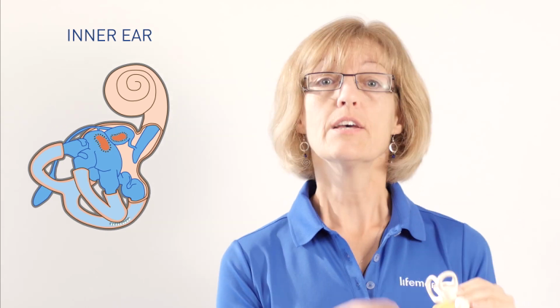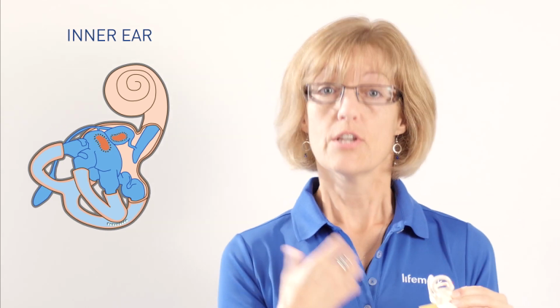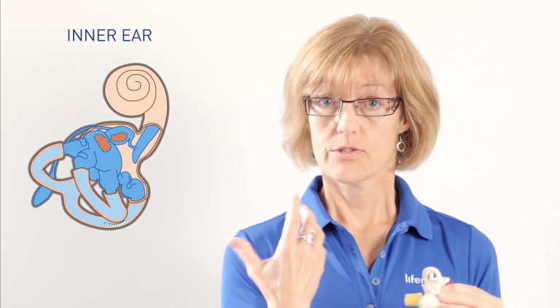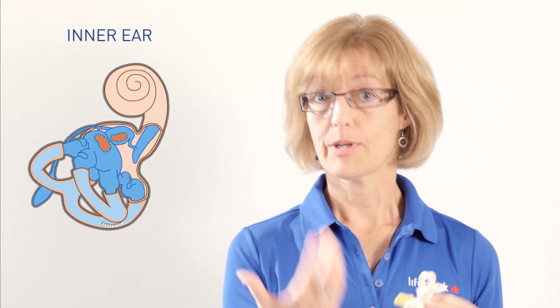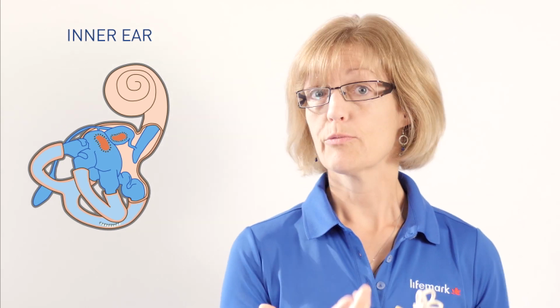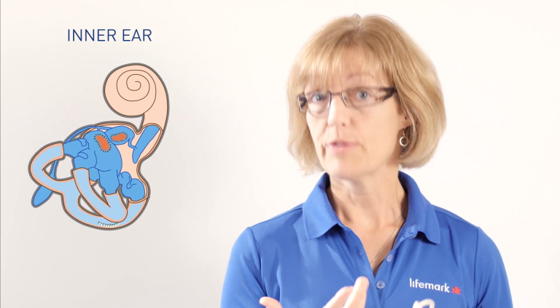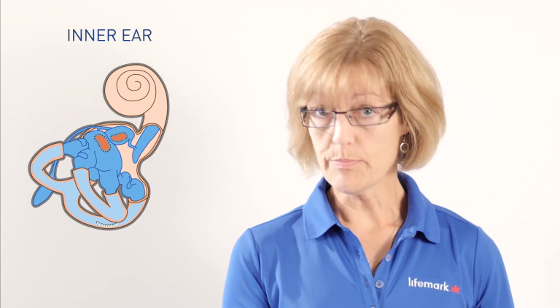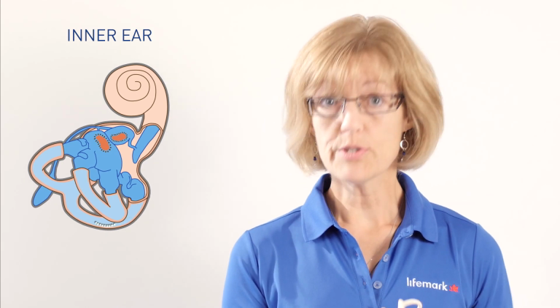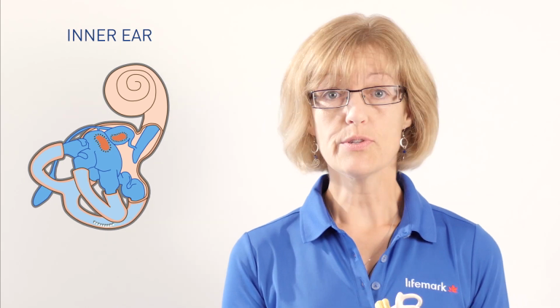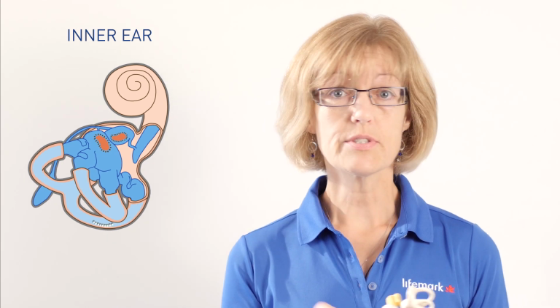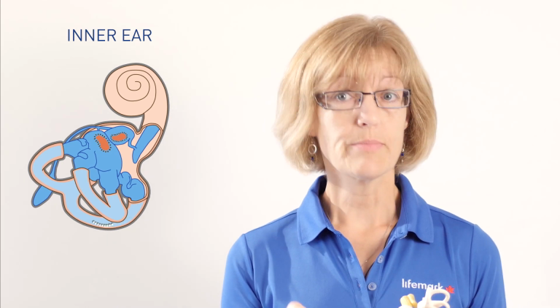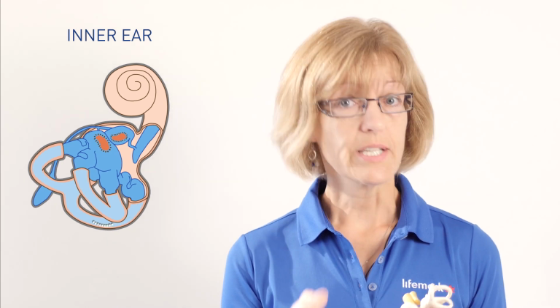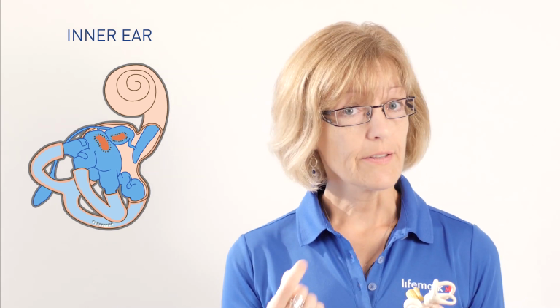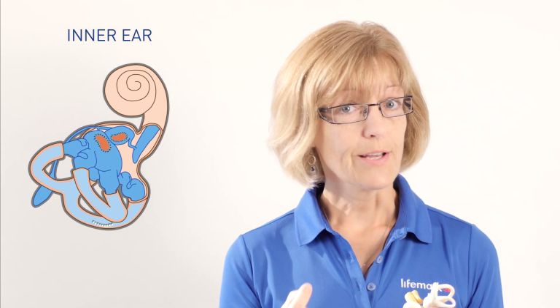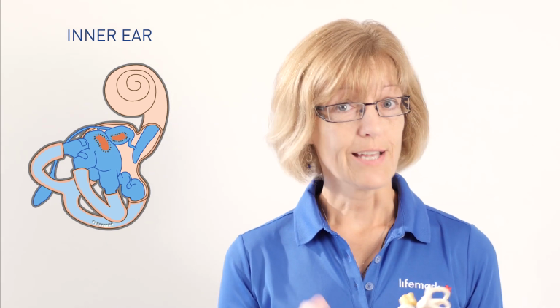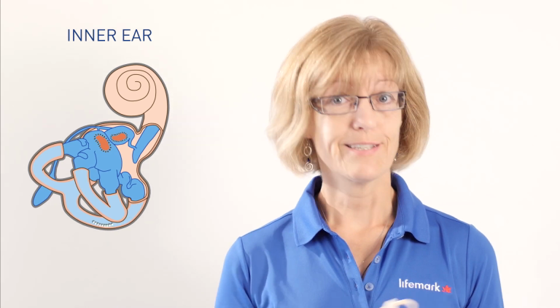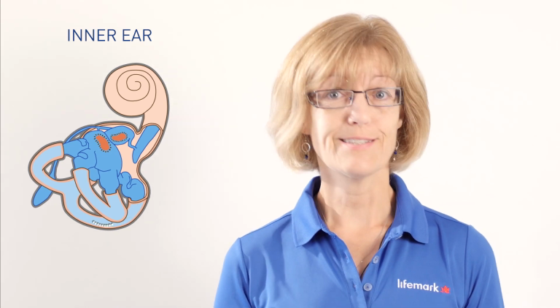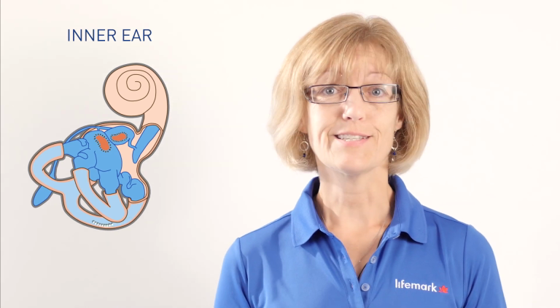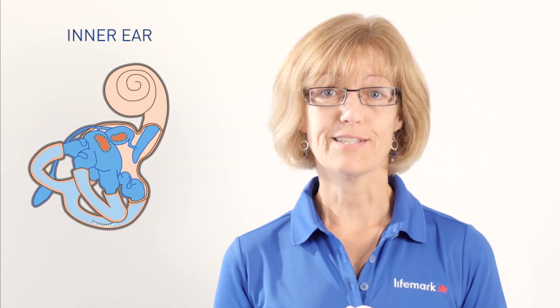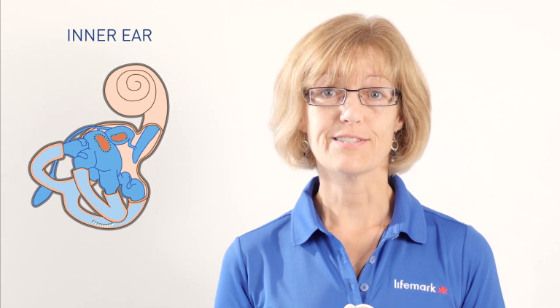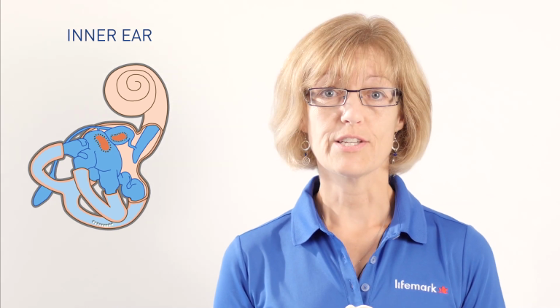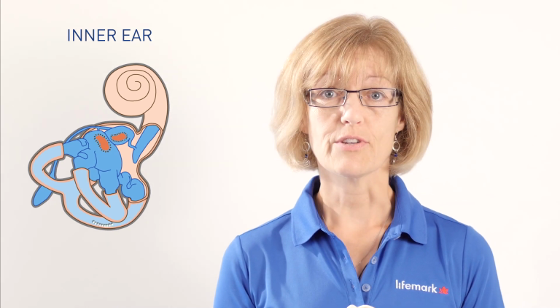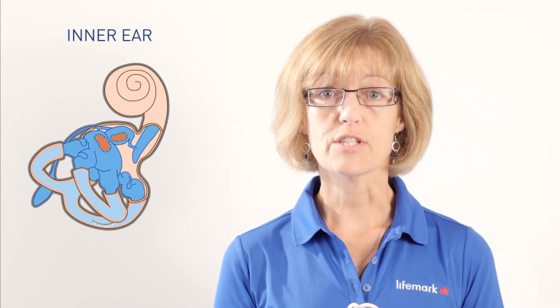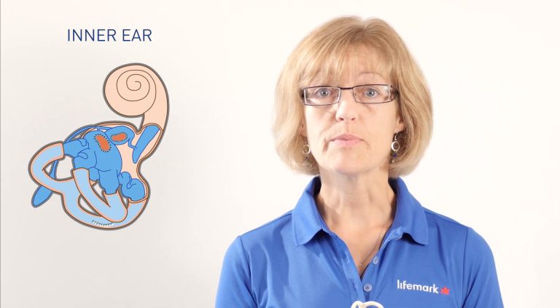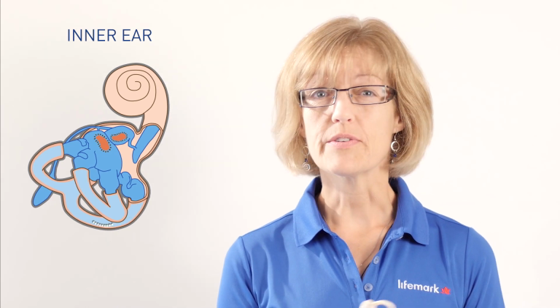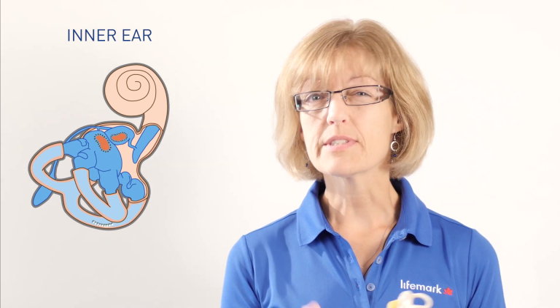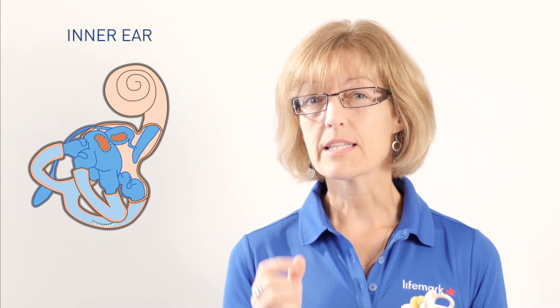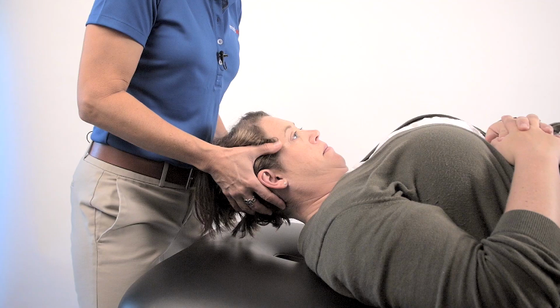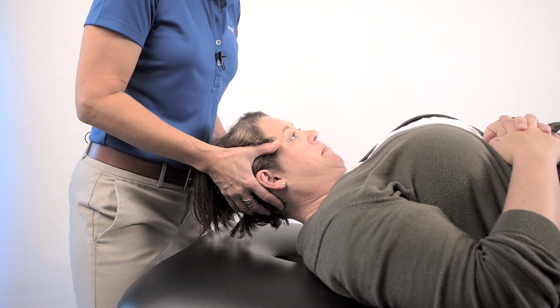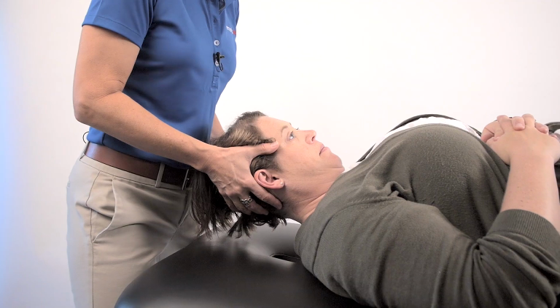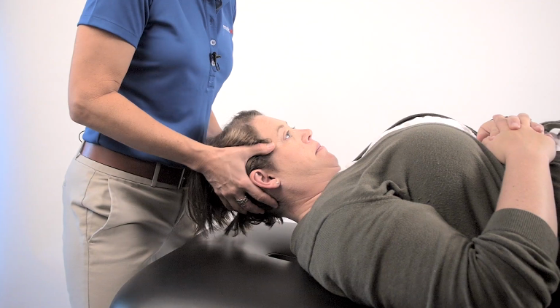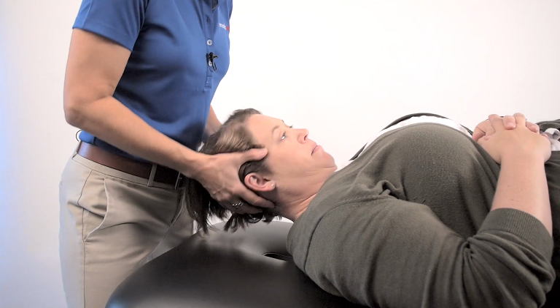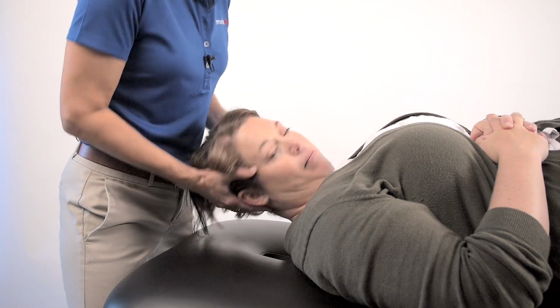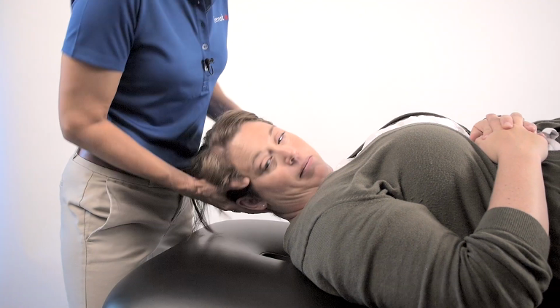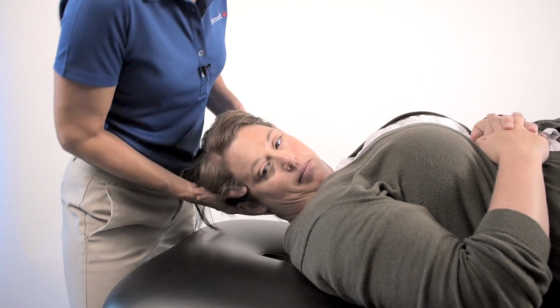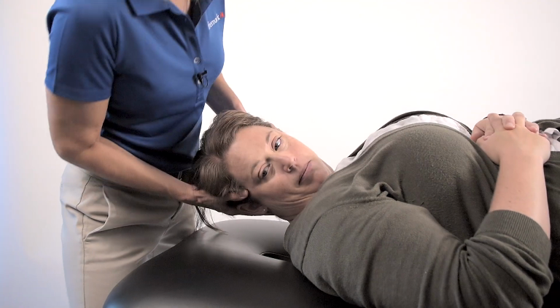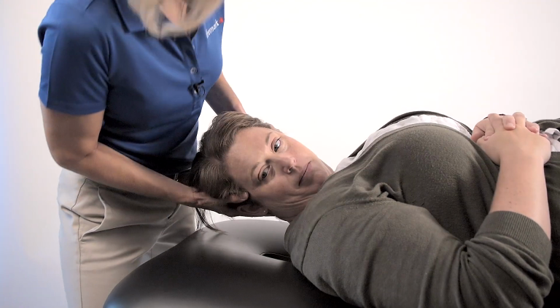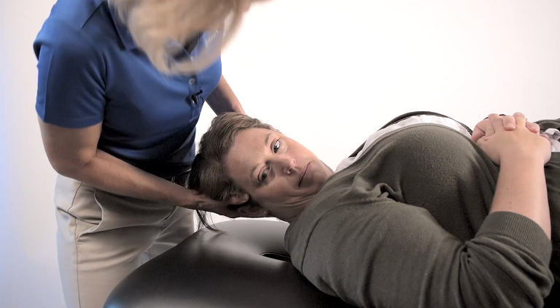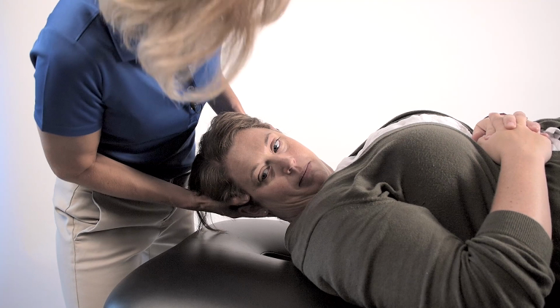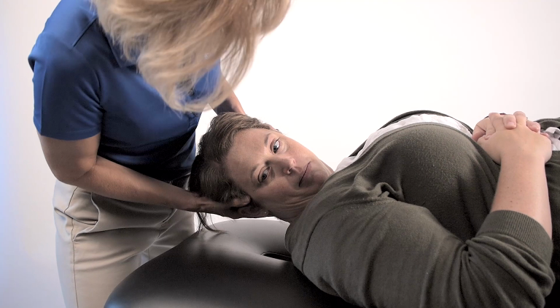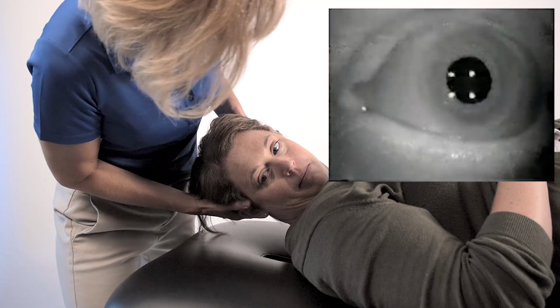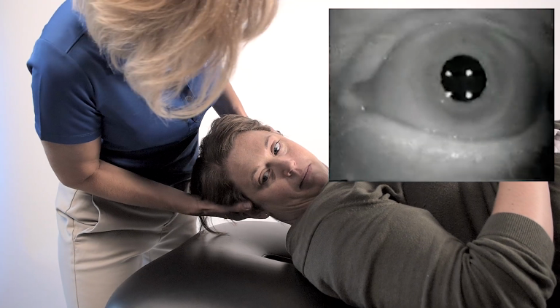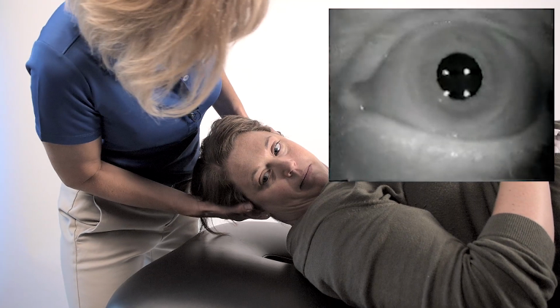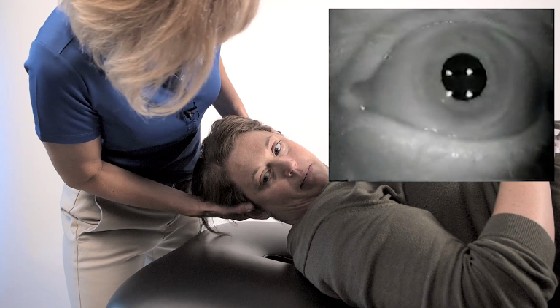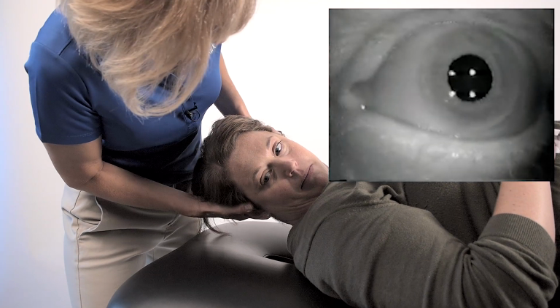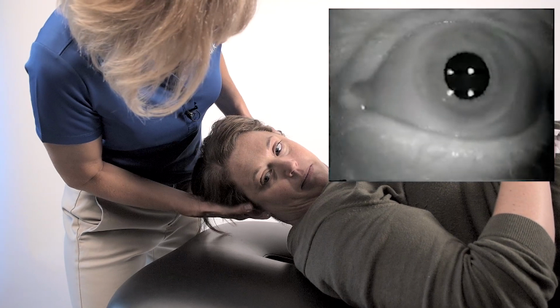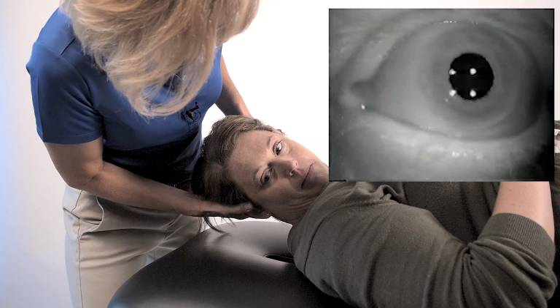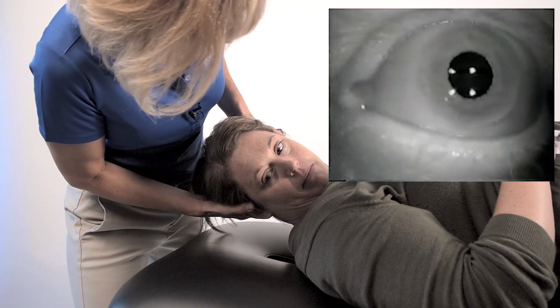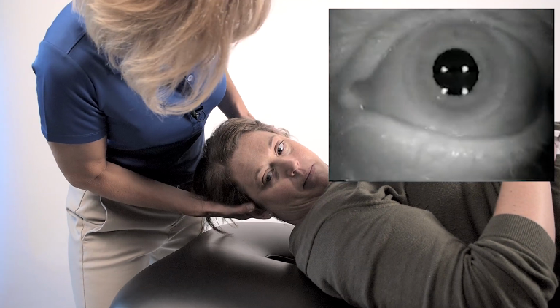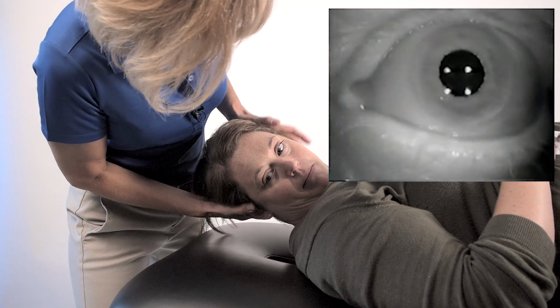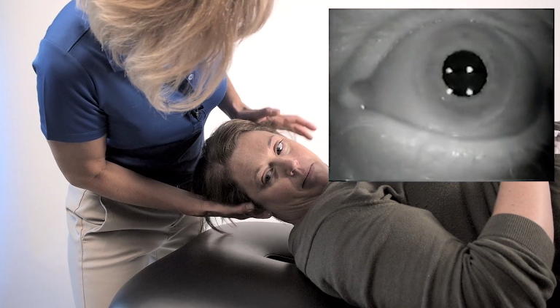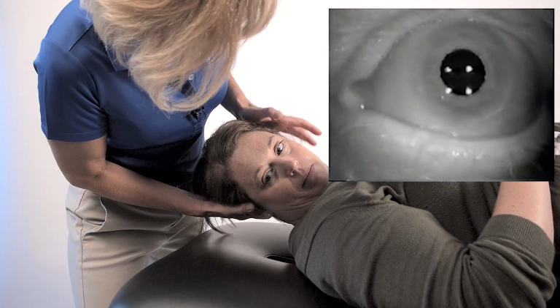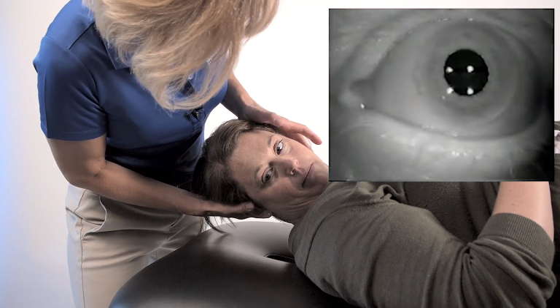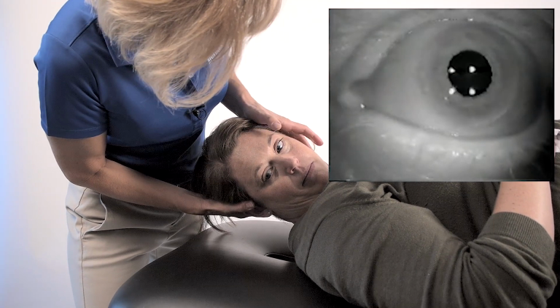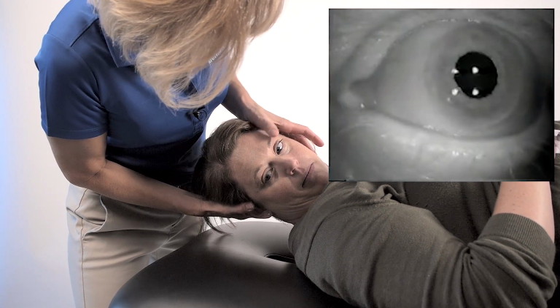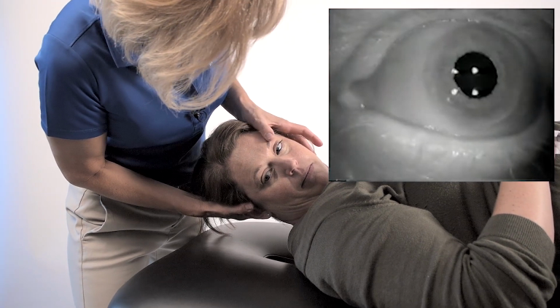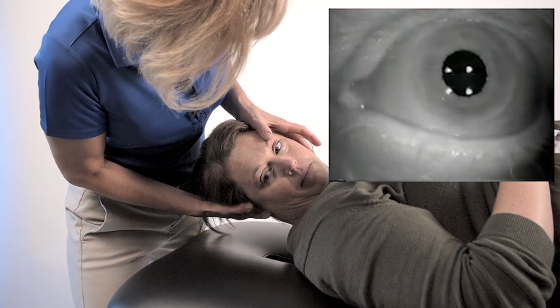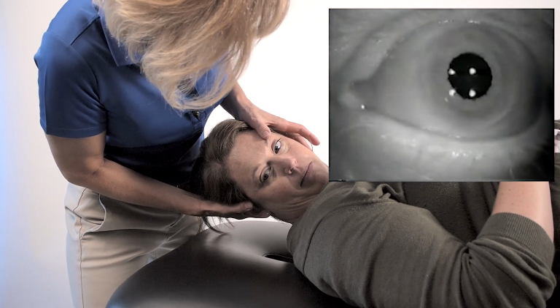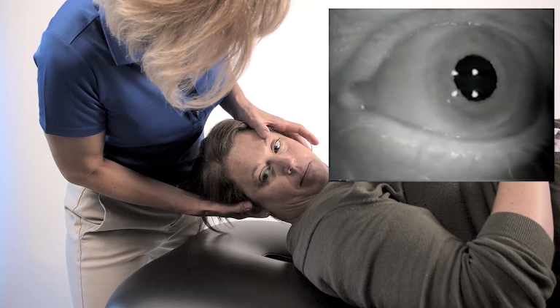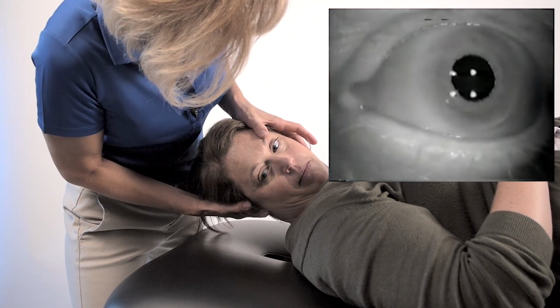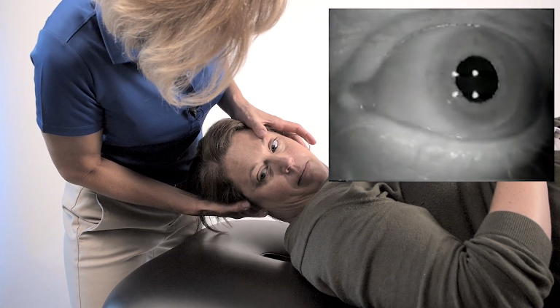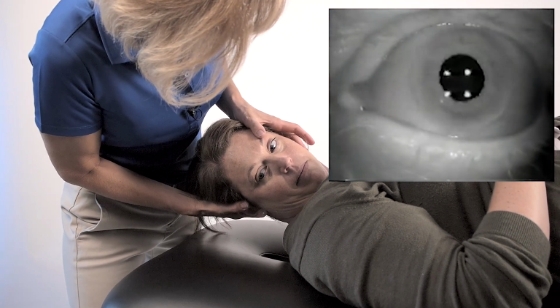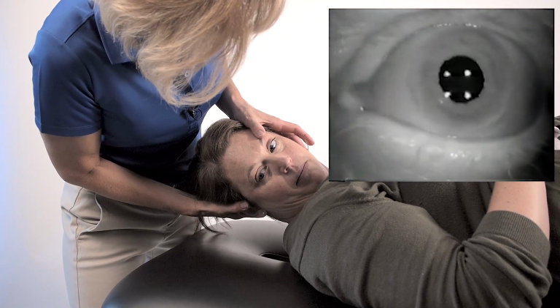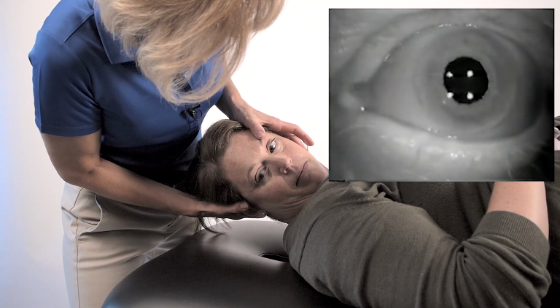So it'll reproduce a bit of that dizziness that you're experiencing, and while that's happening, we're going to be having a really close look at what your eyes are doing.